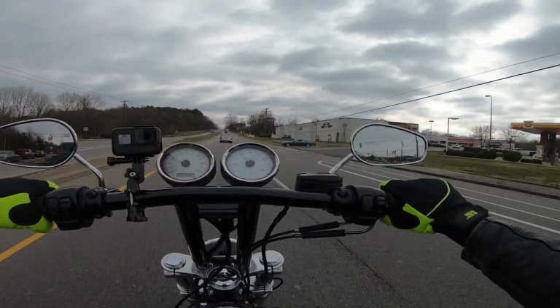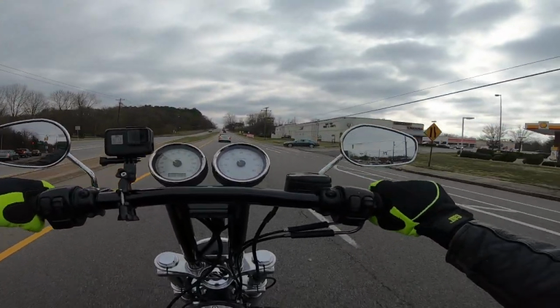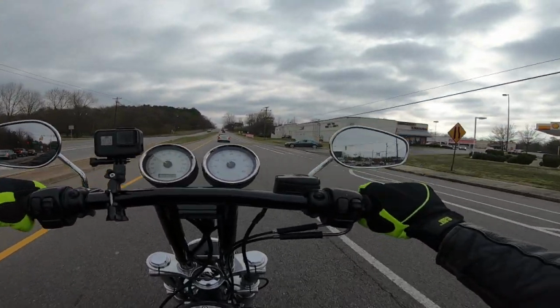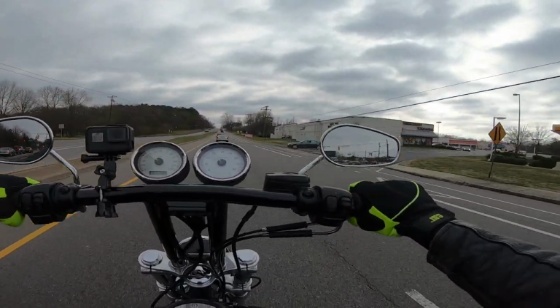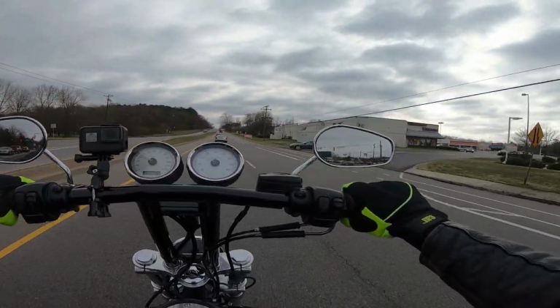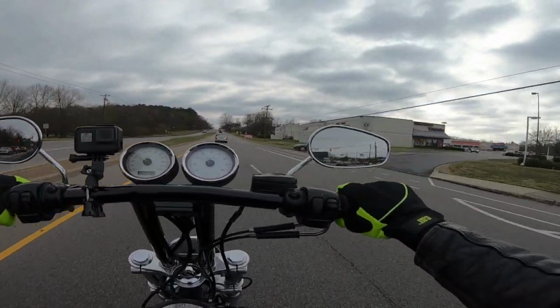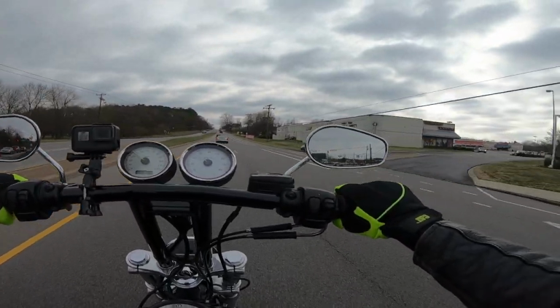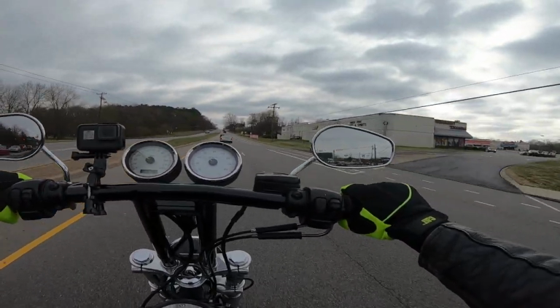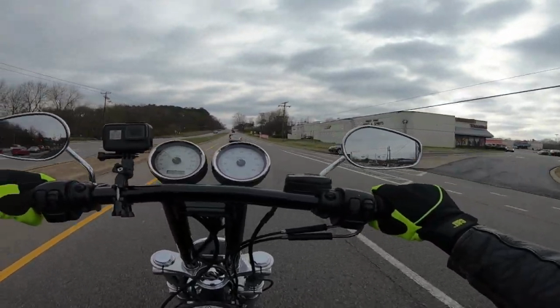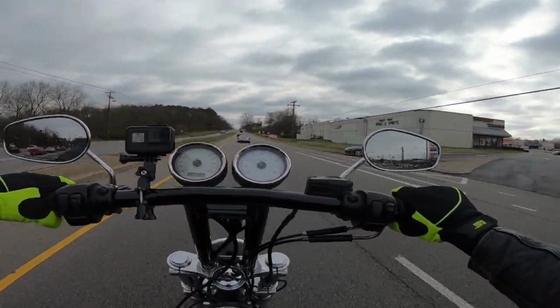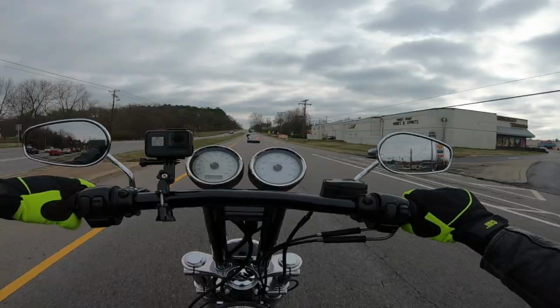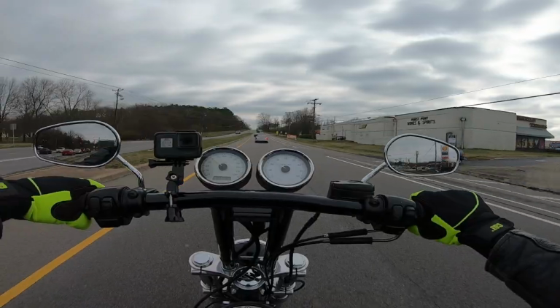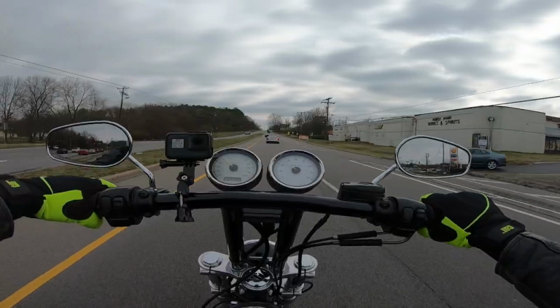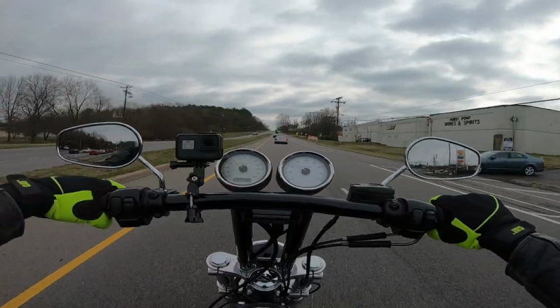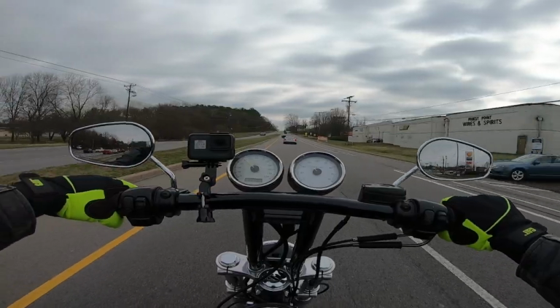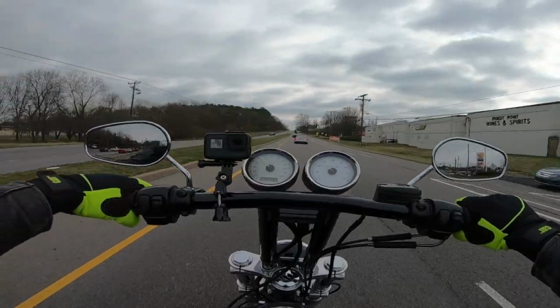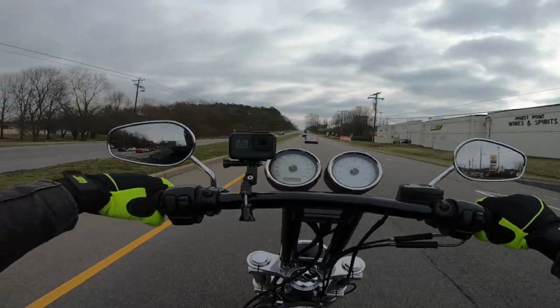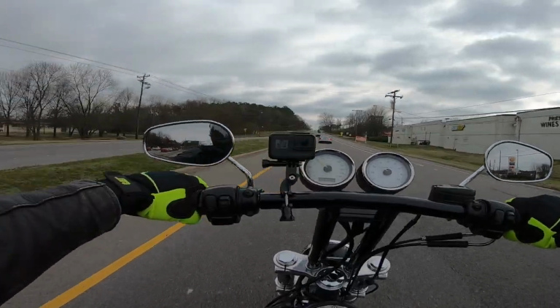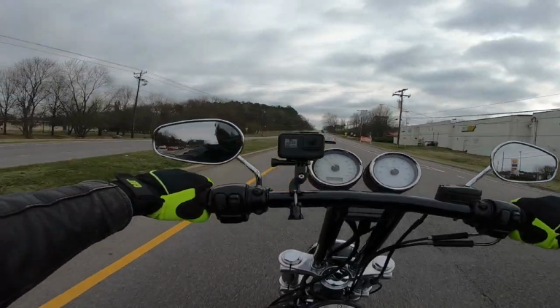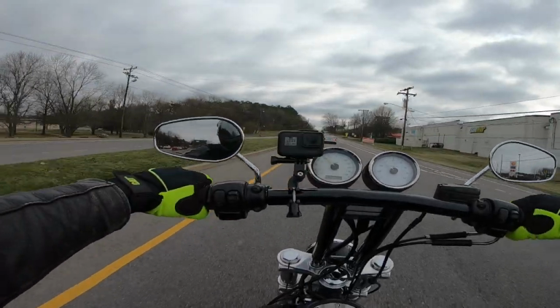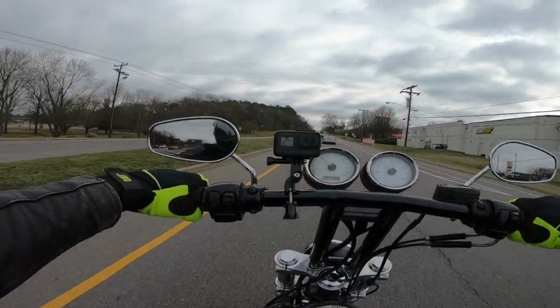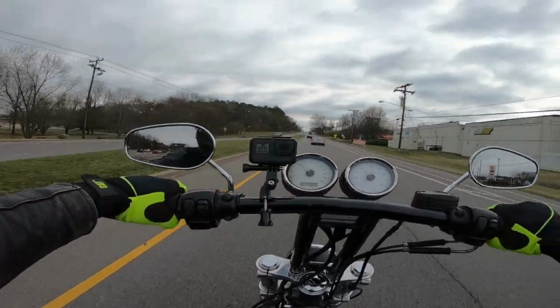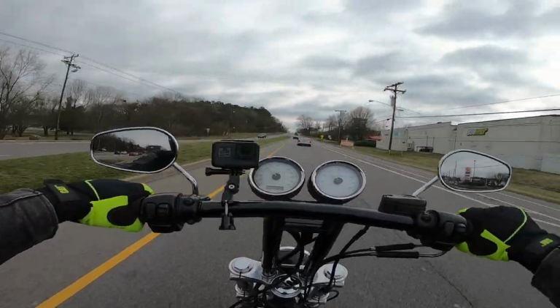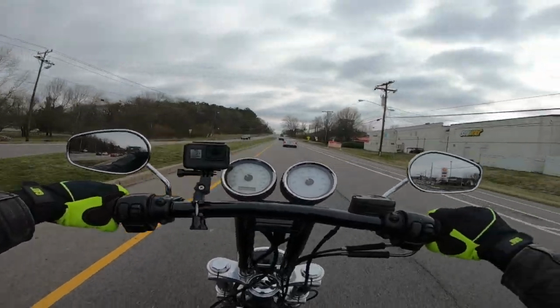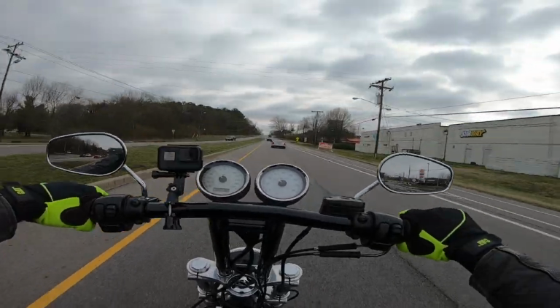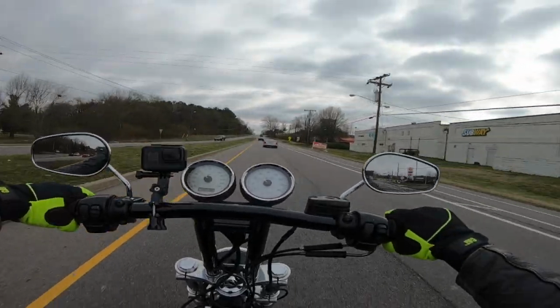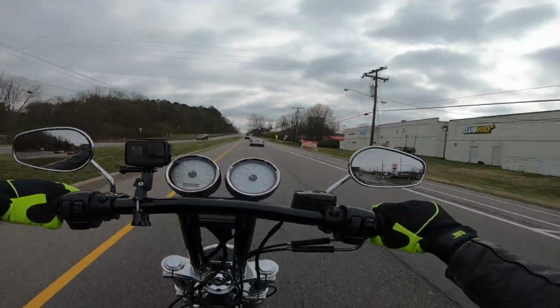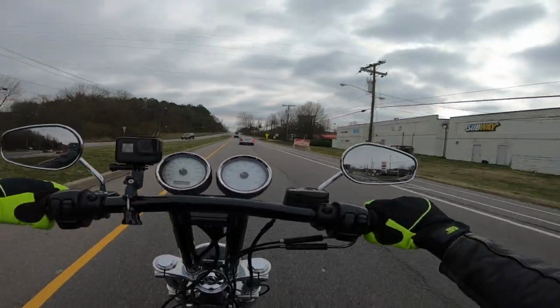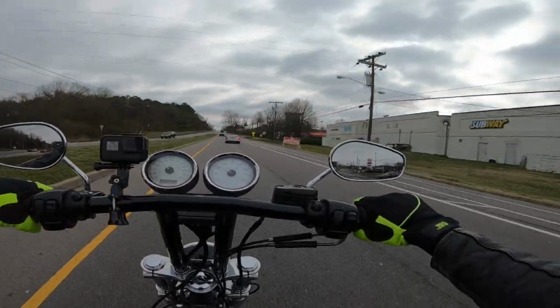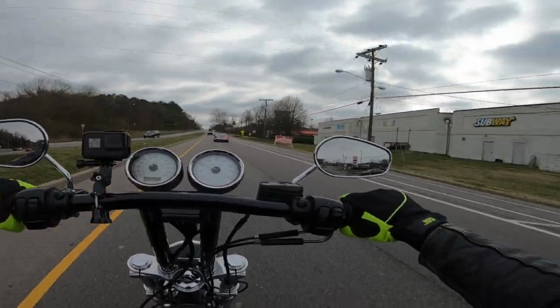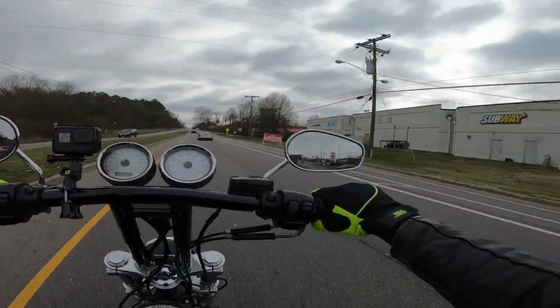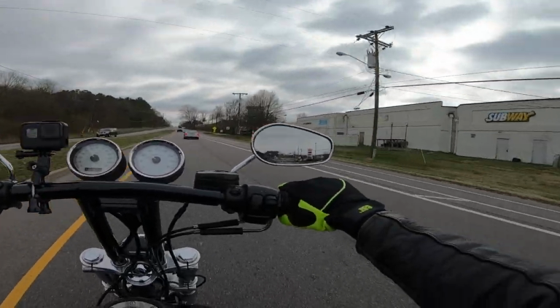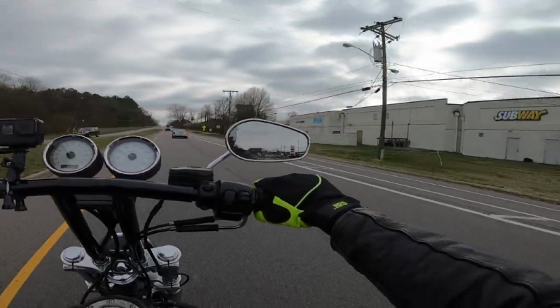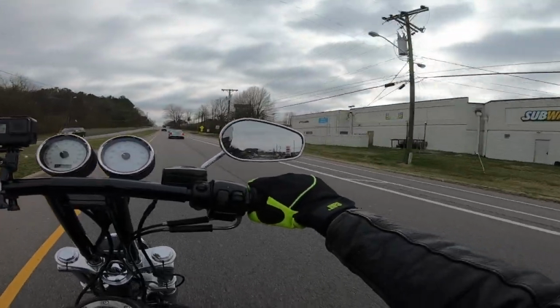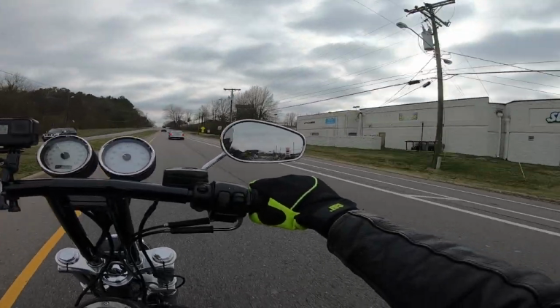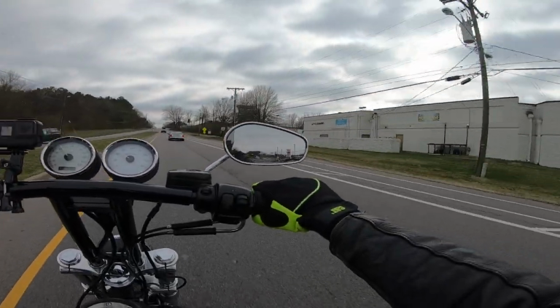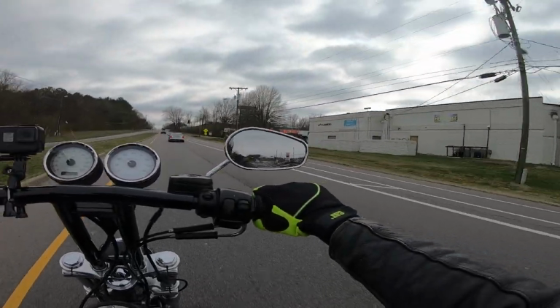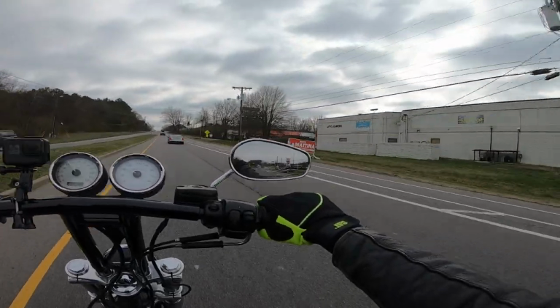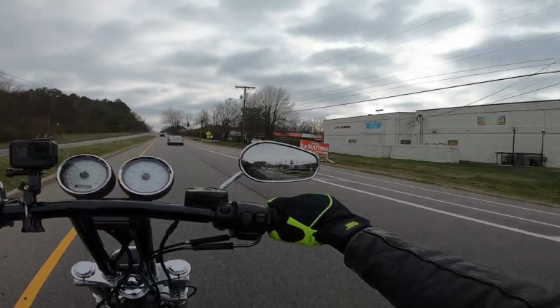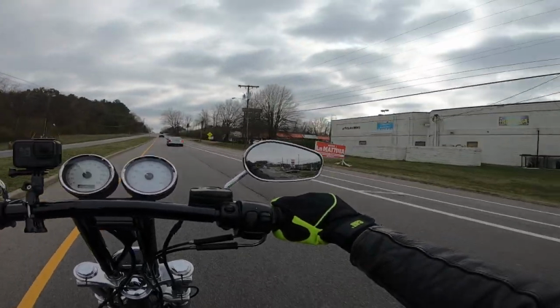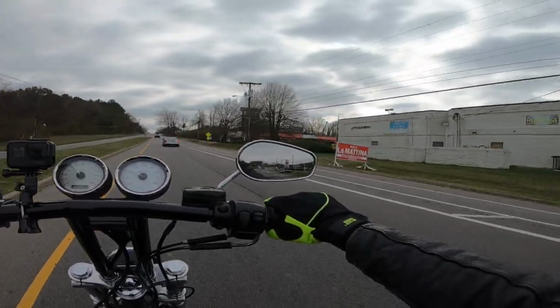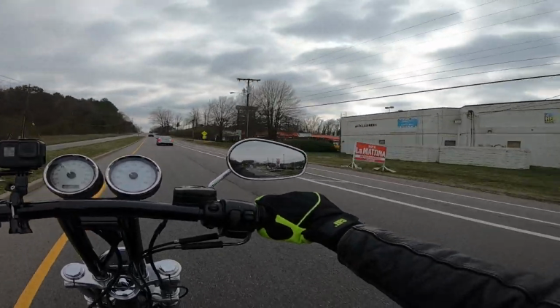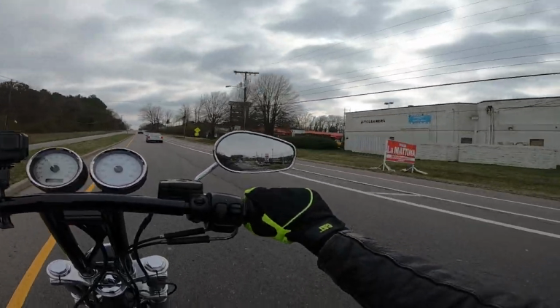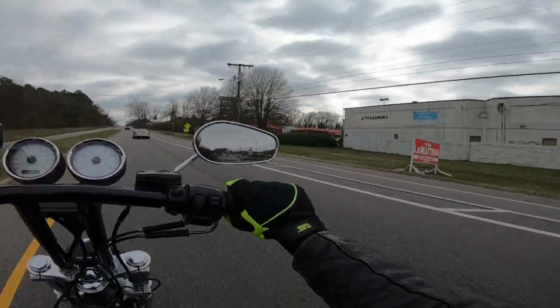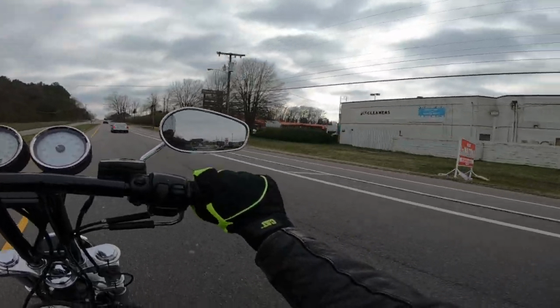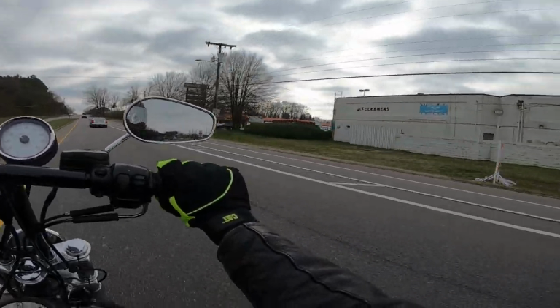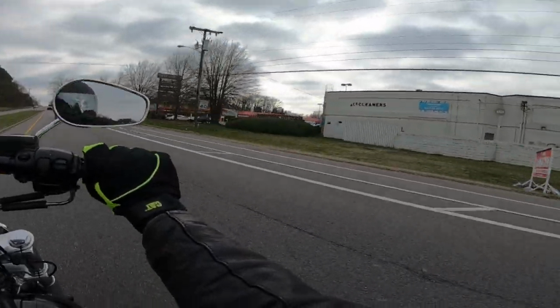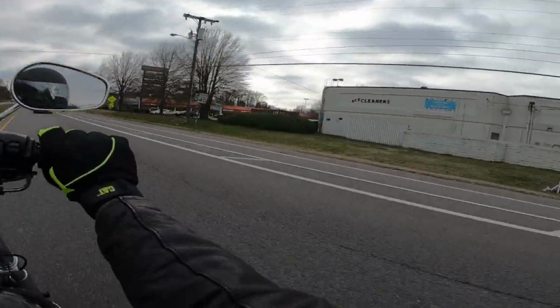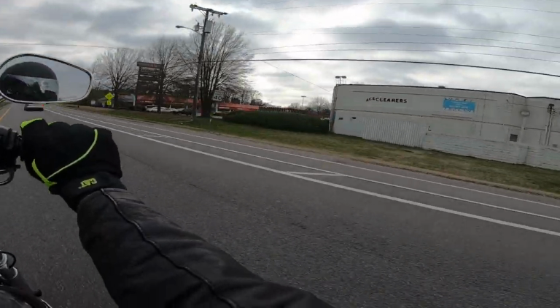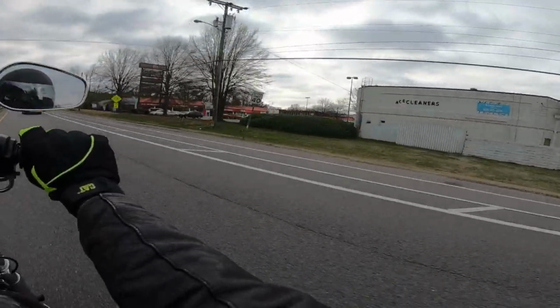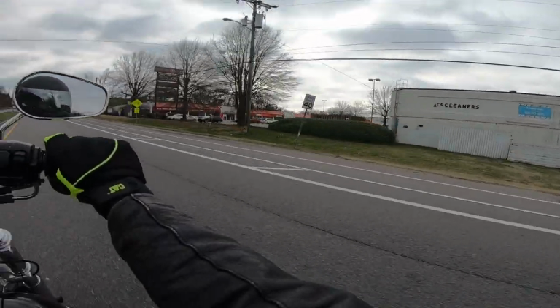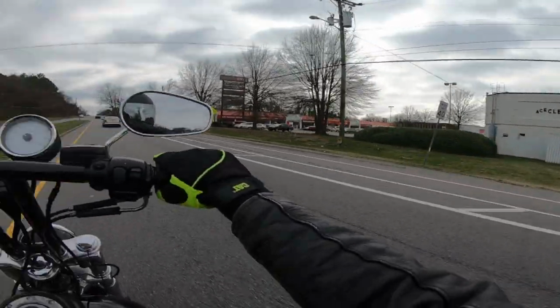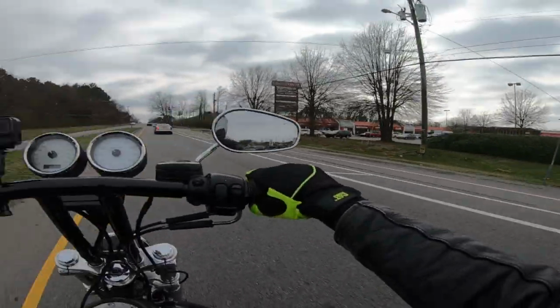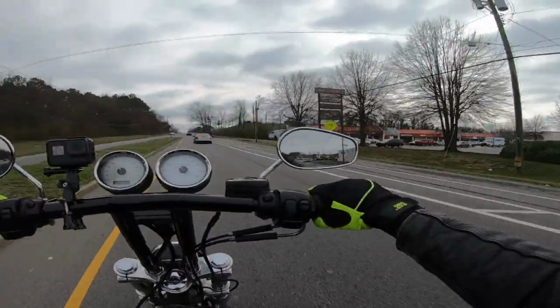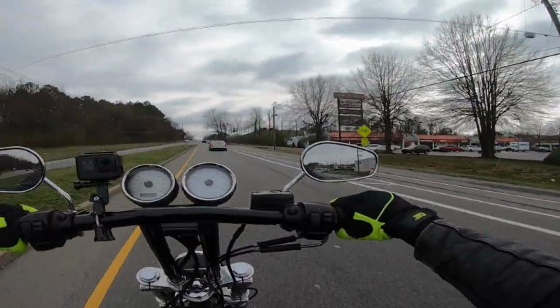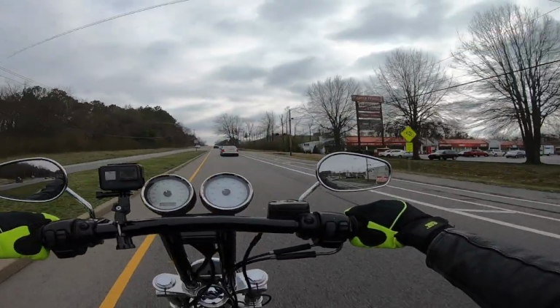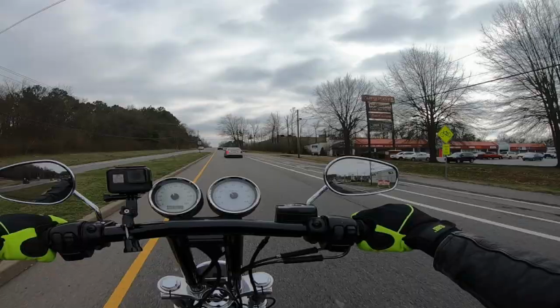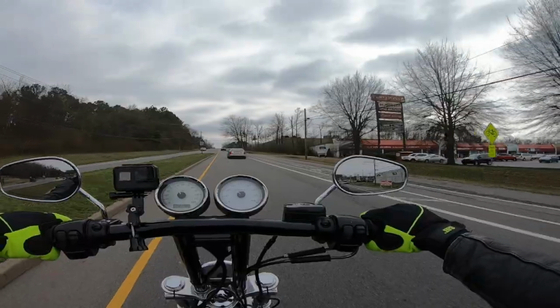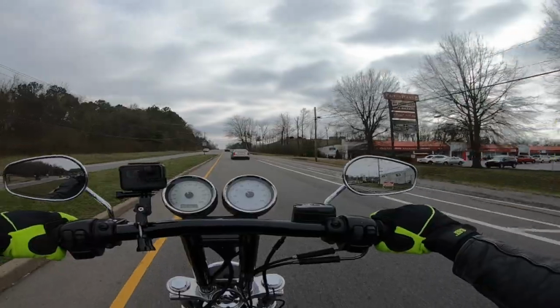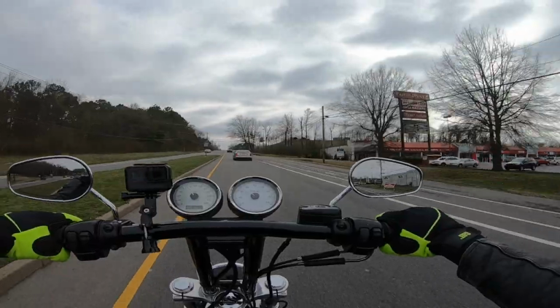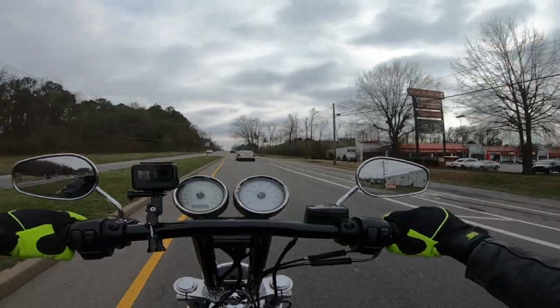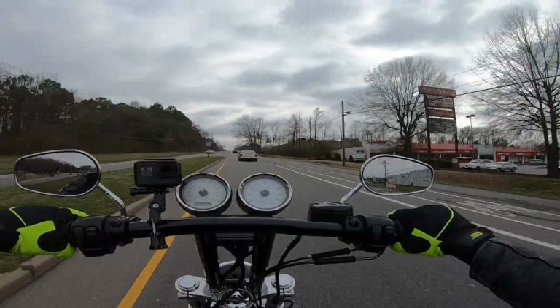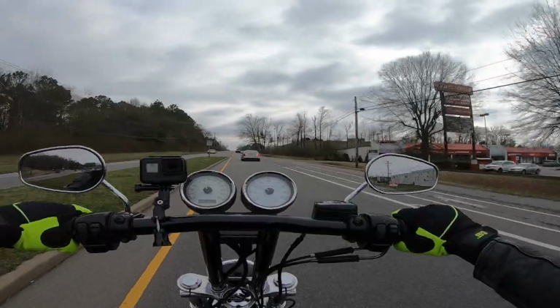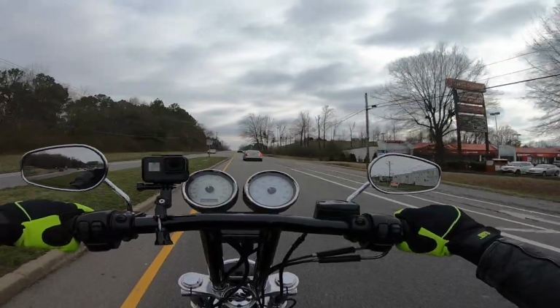We're just going to take a quick cruise down the road, do some testing, and listen to that Bassani.